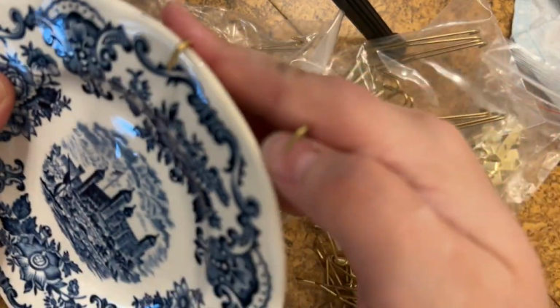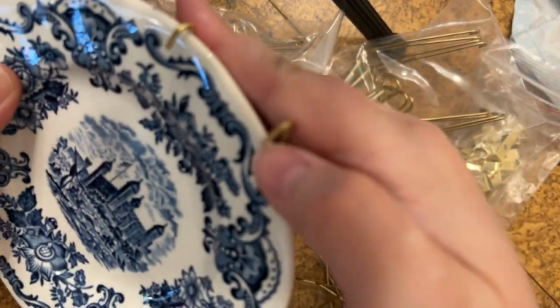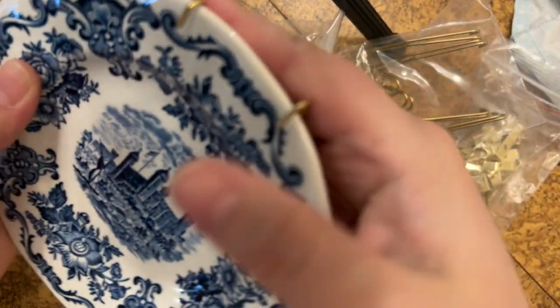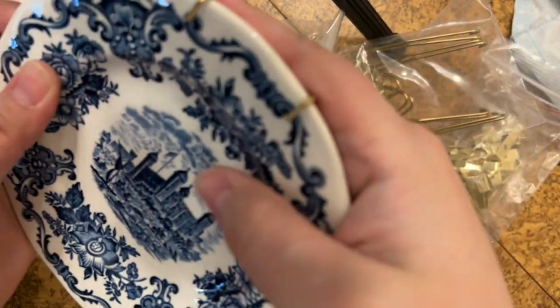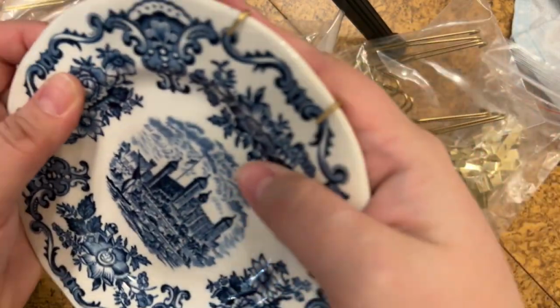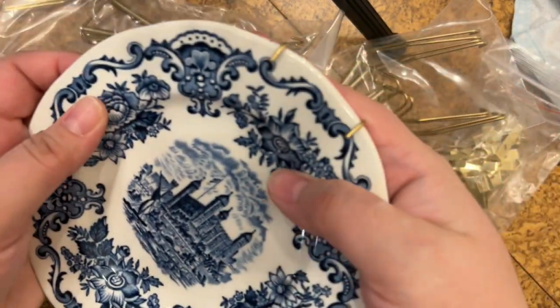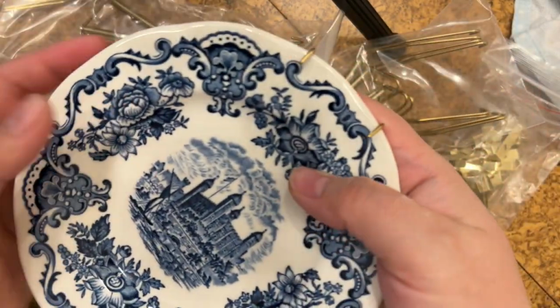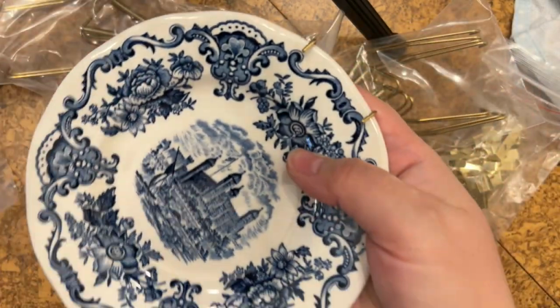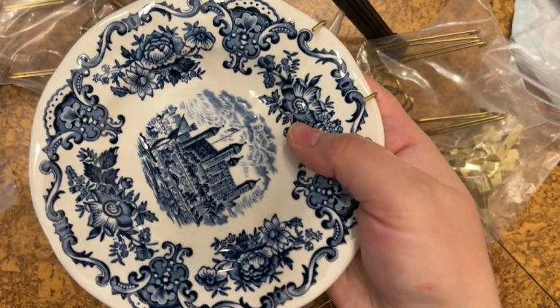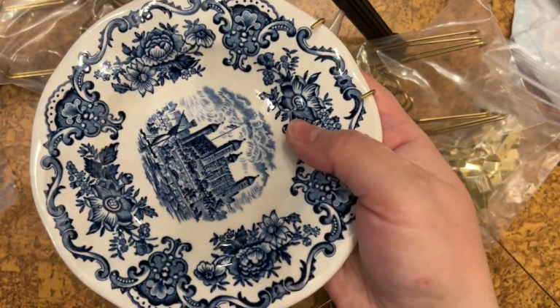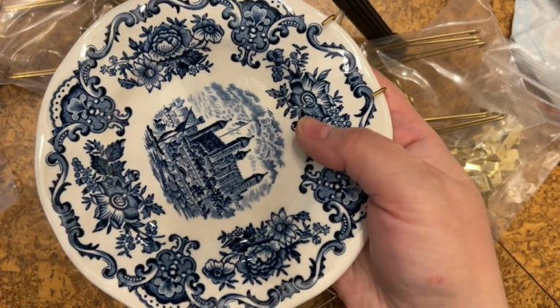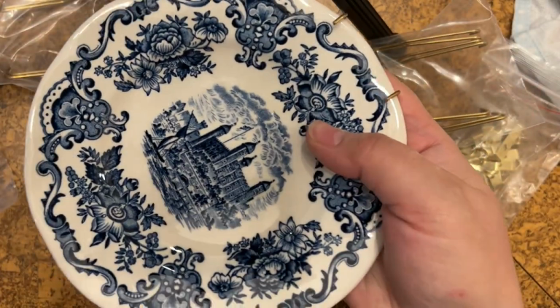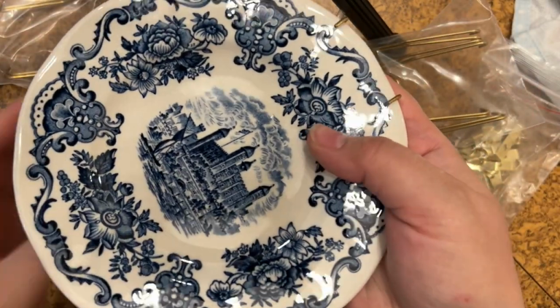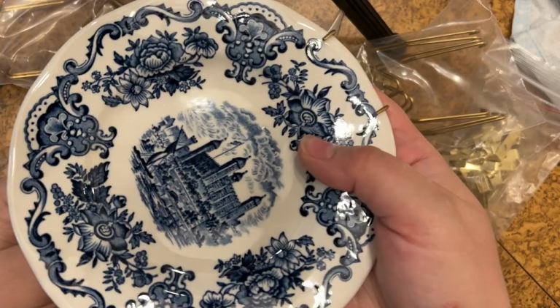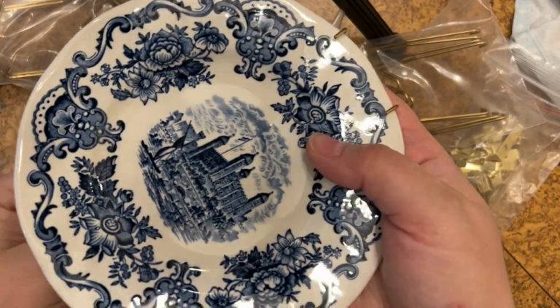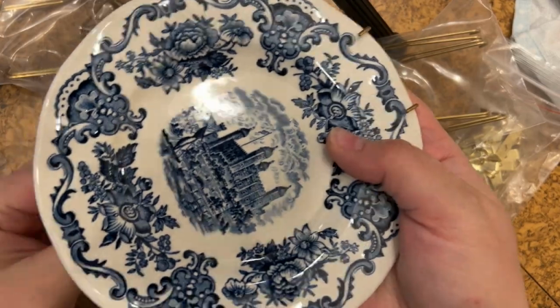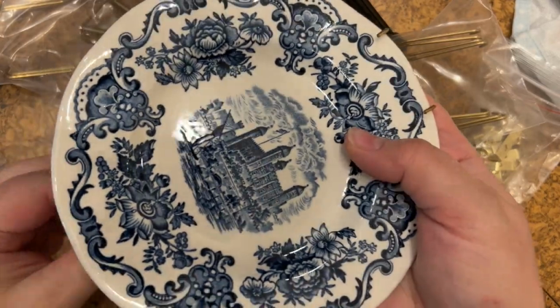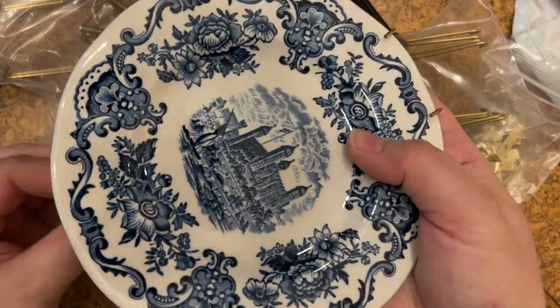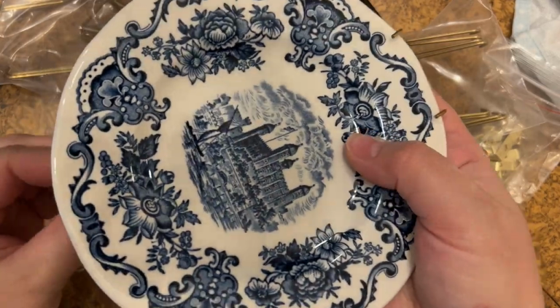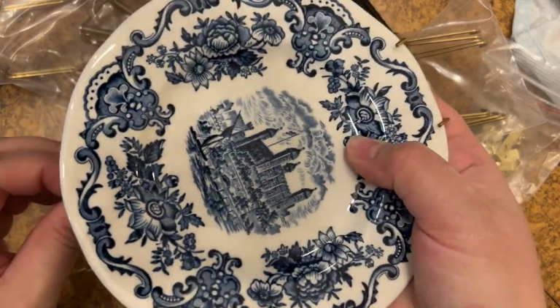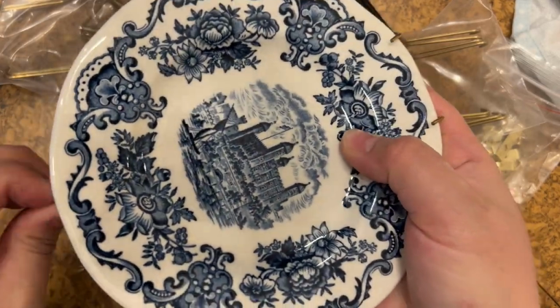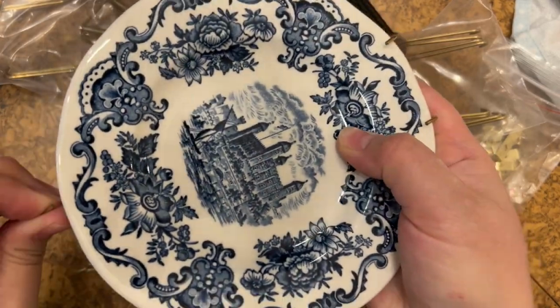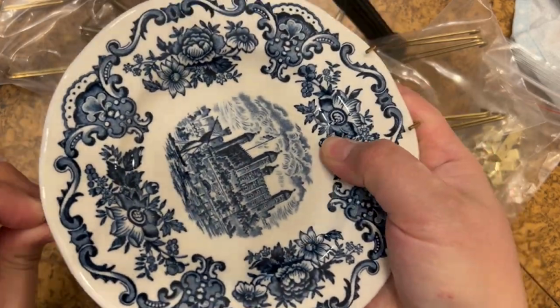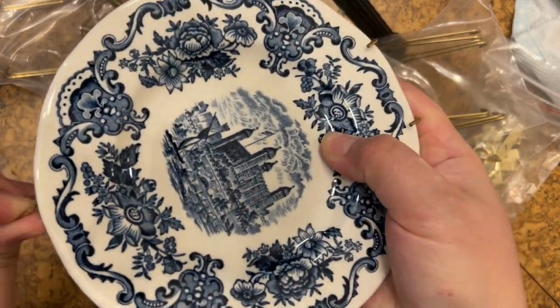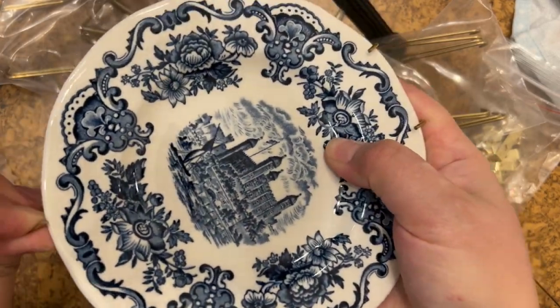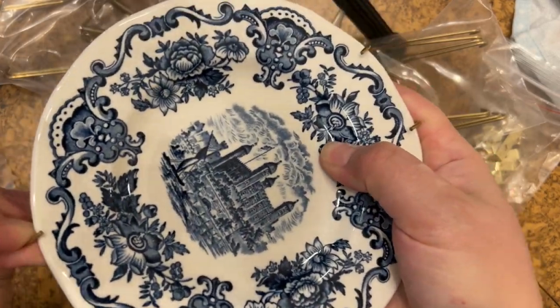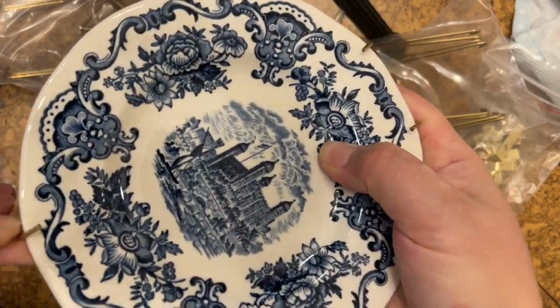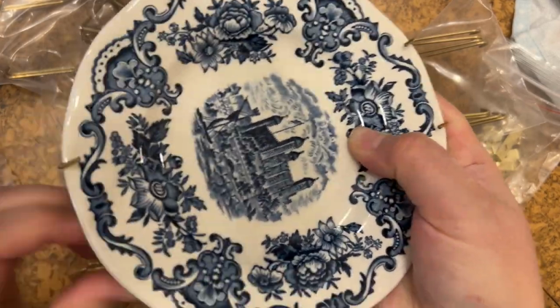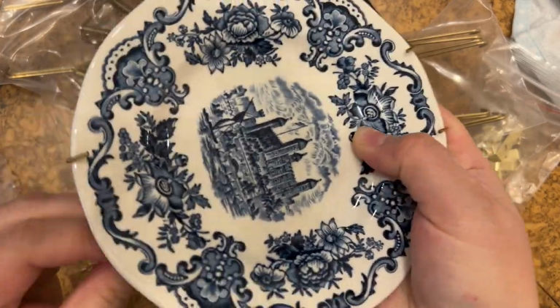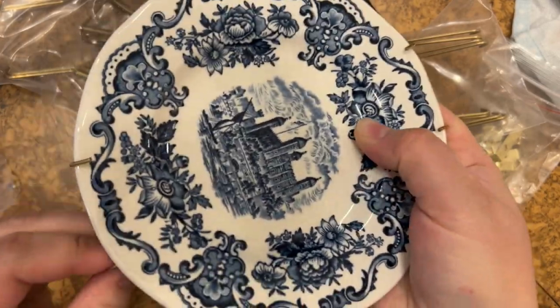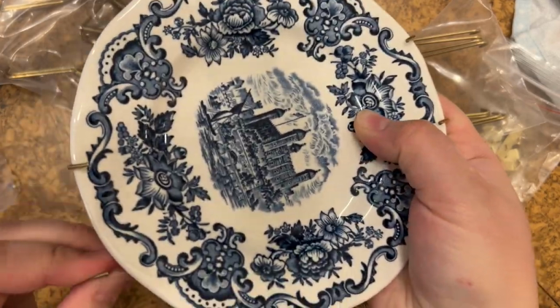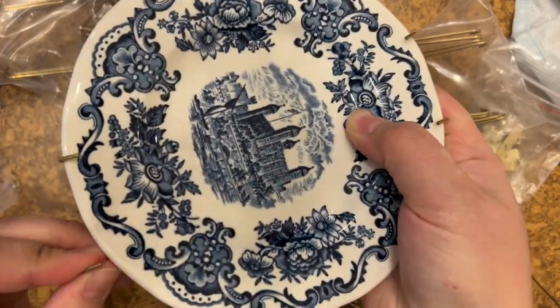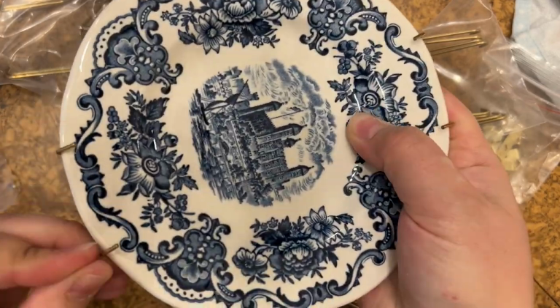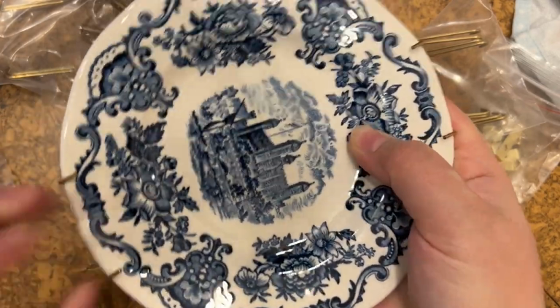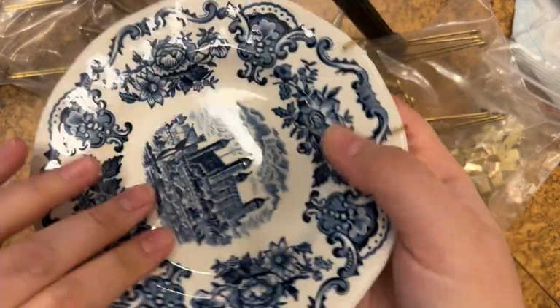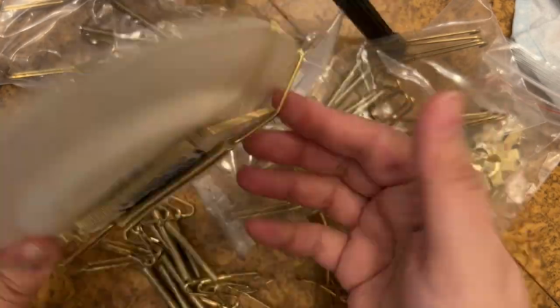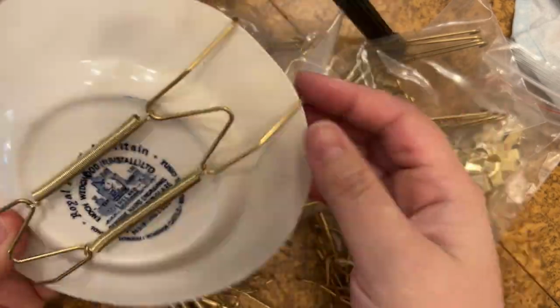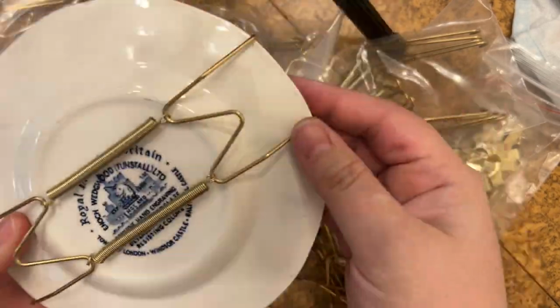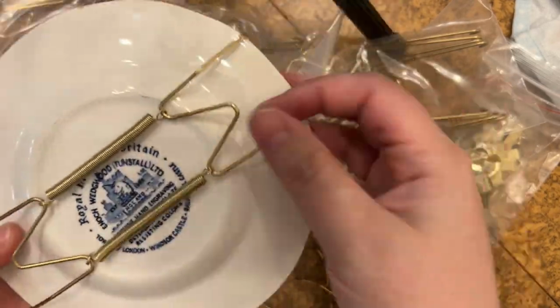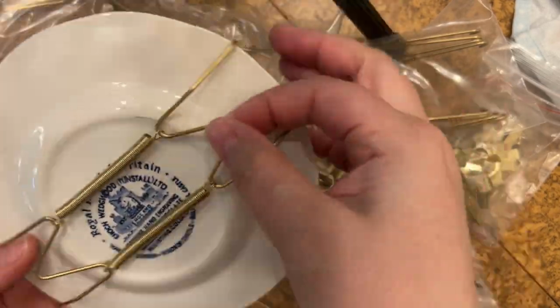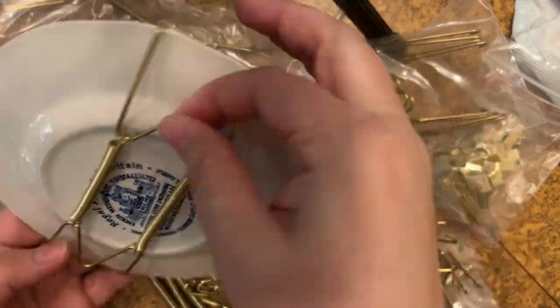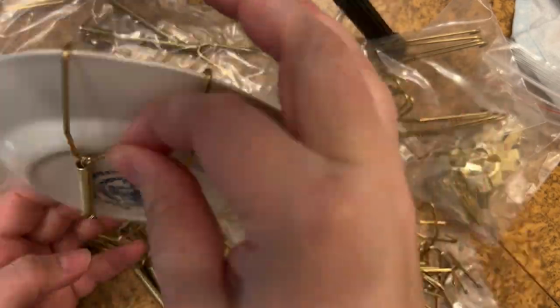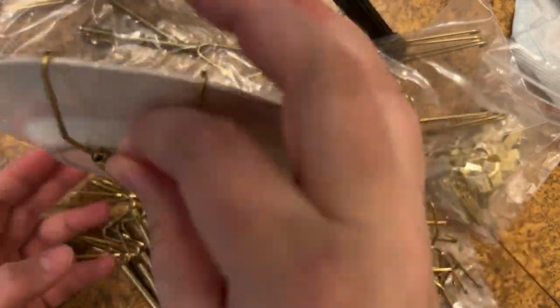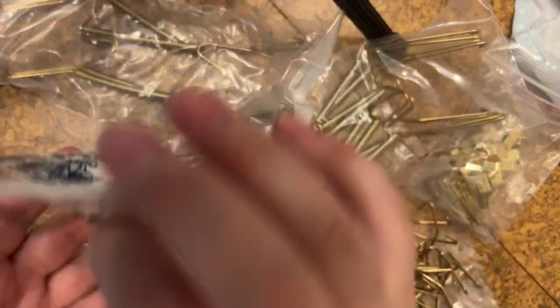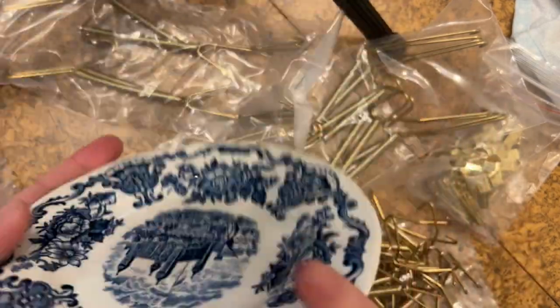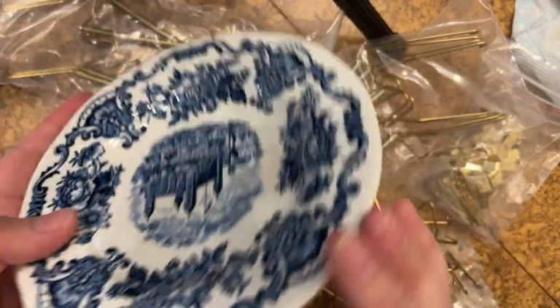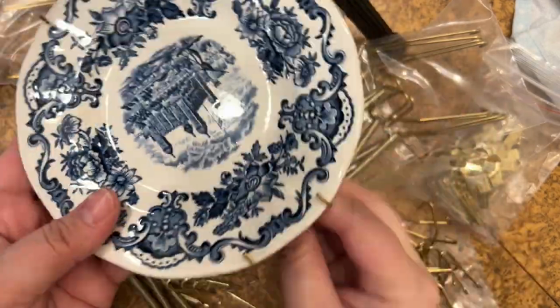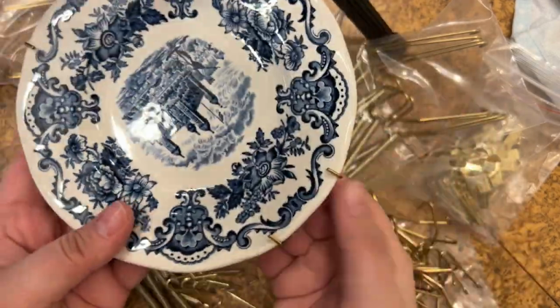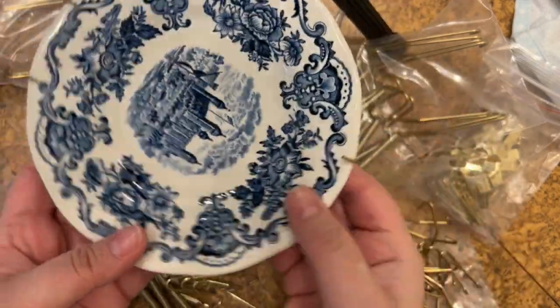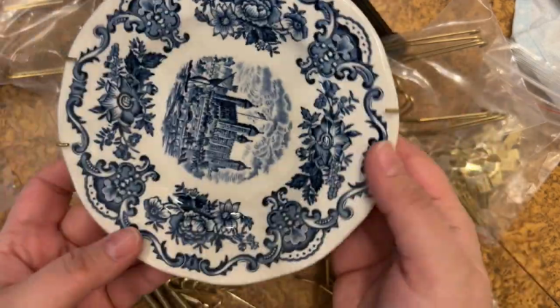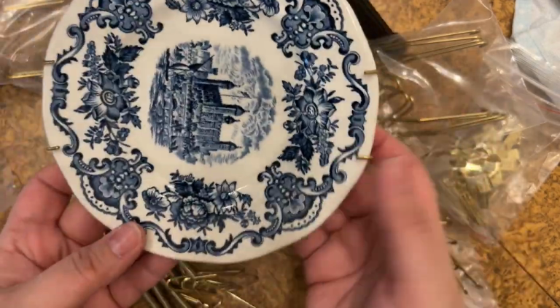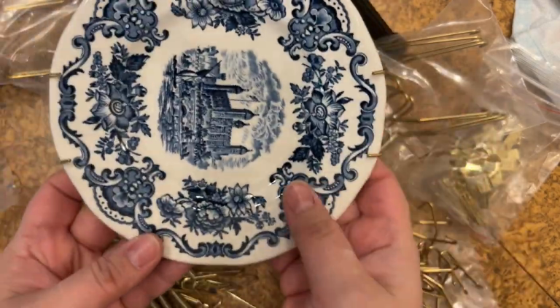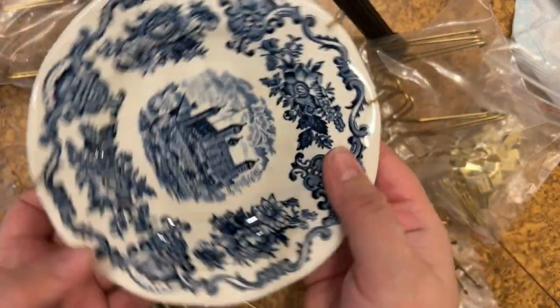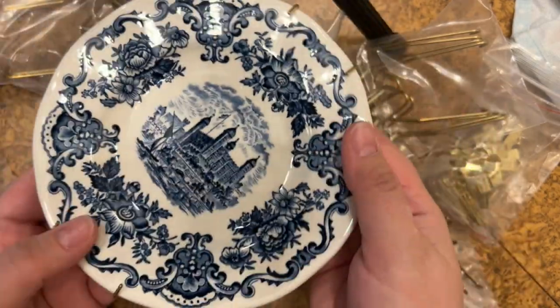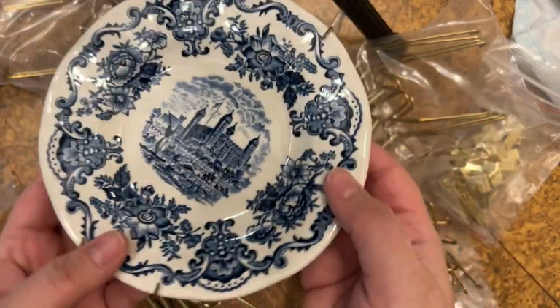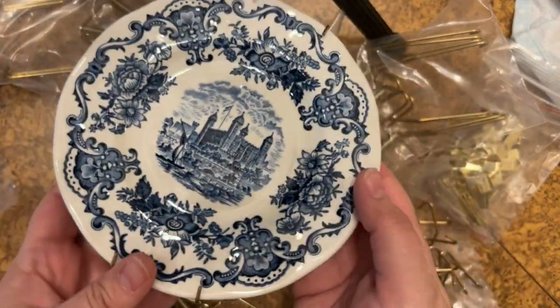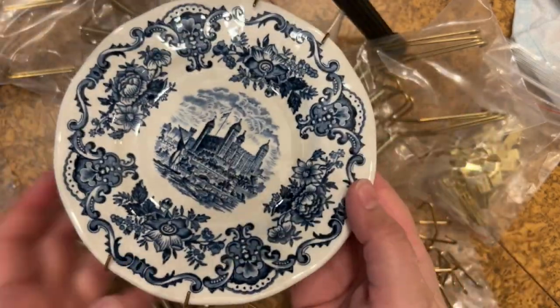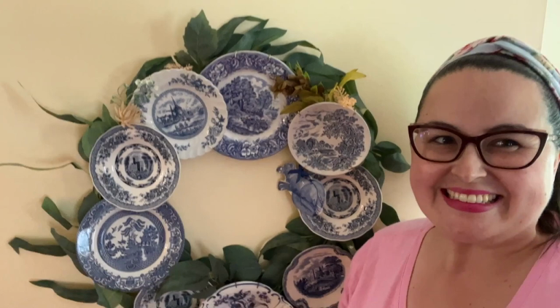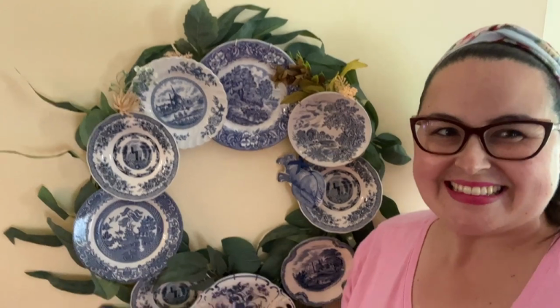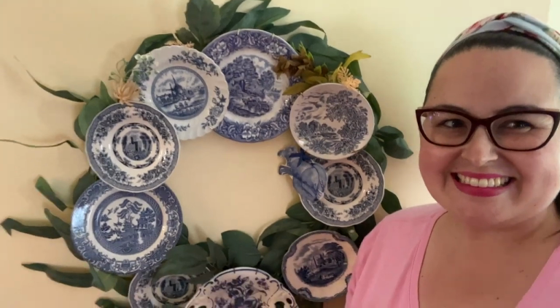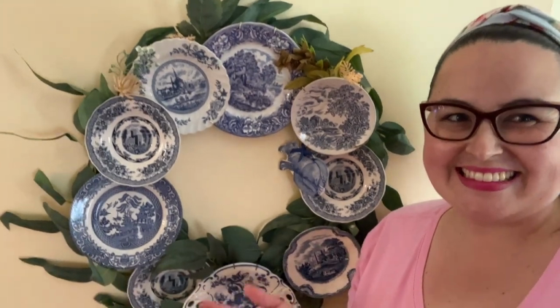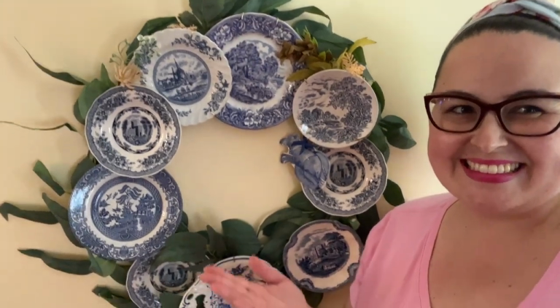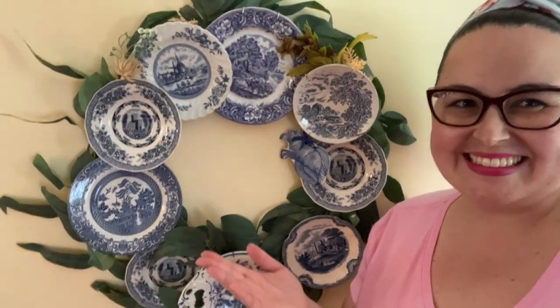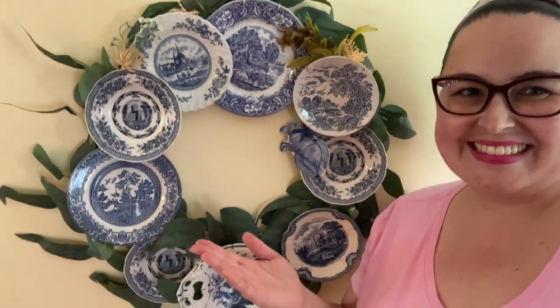I'm putting this on a small plate just to show you, and boom — it's all ready to hang. Super simple.